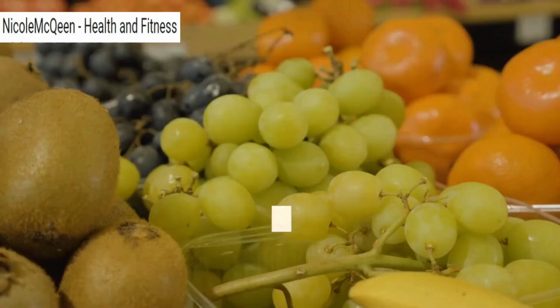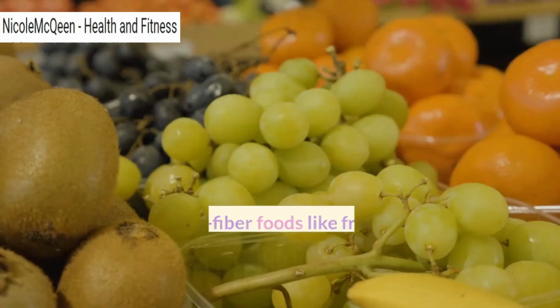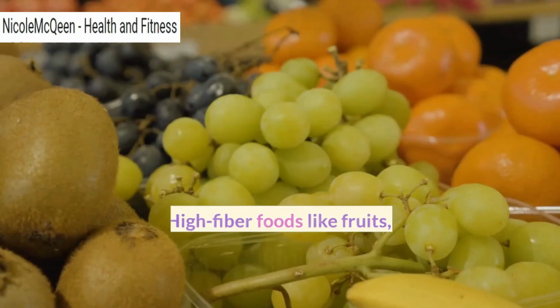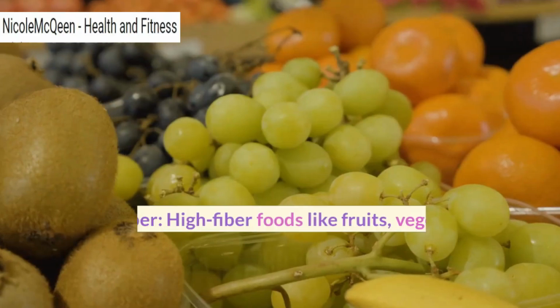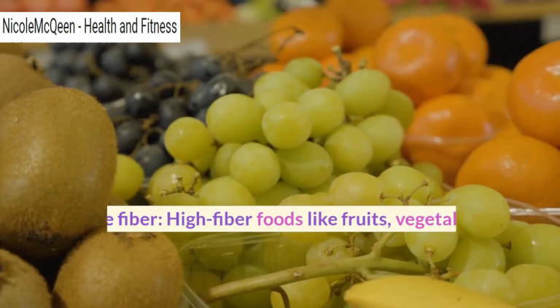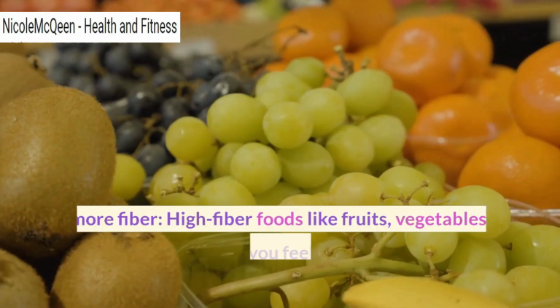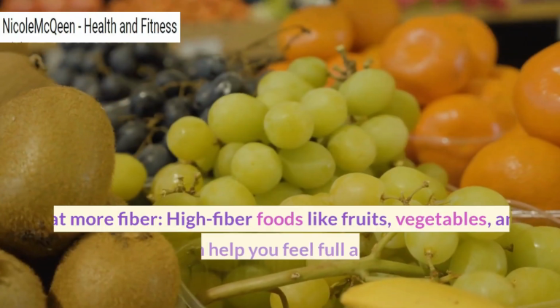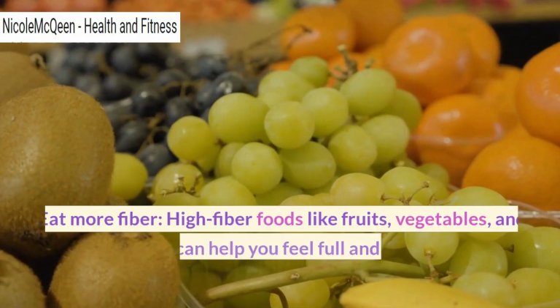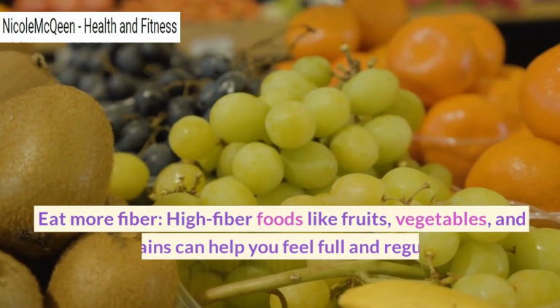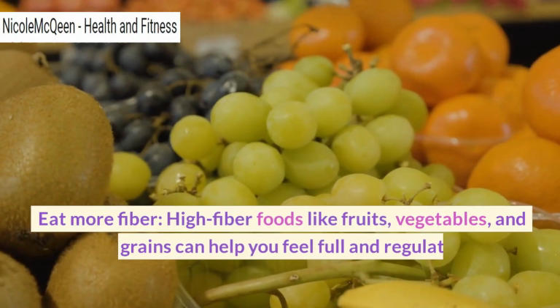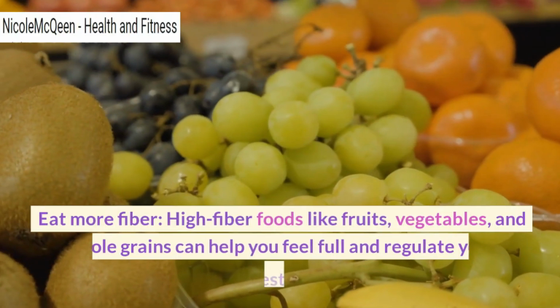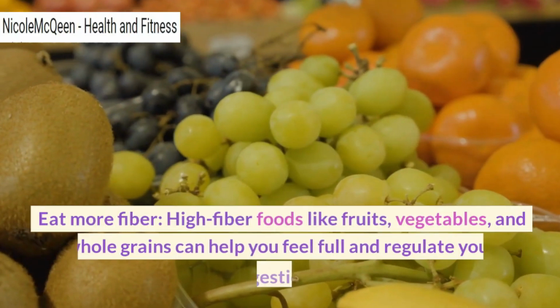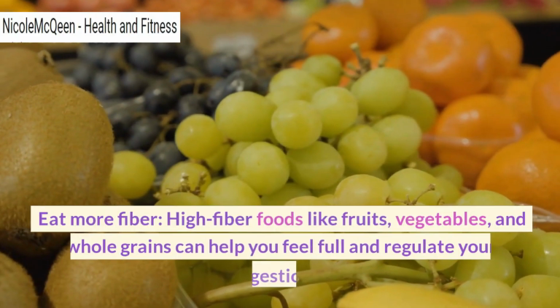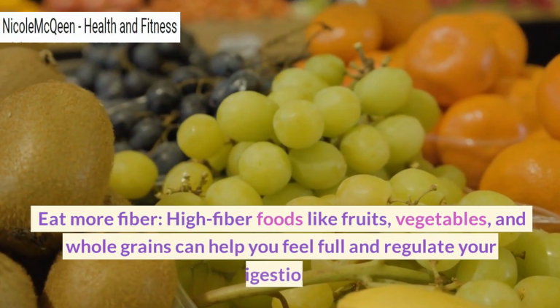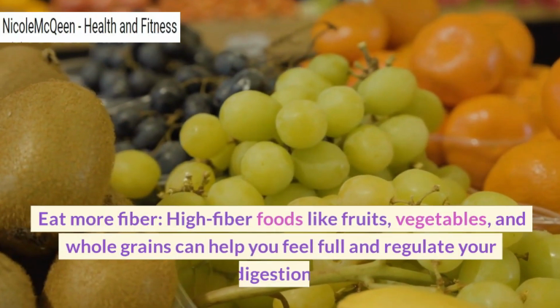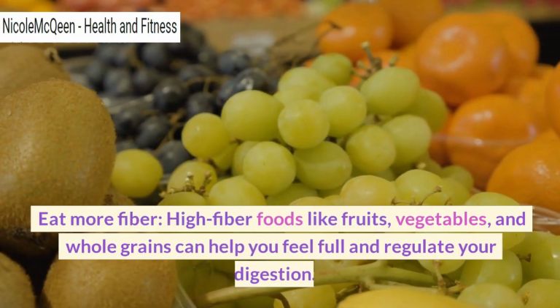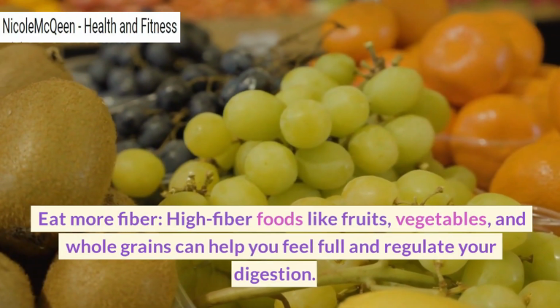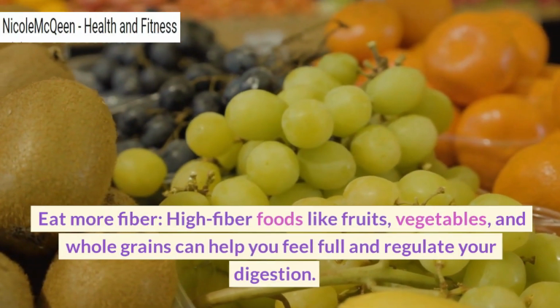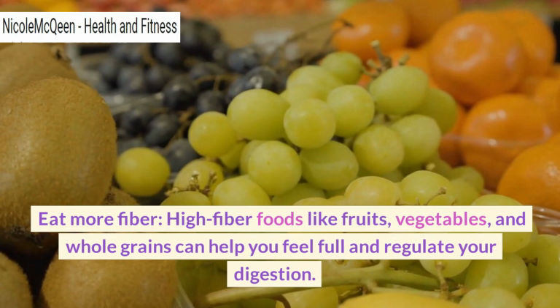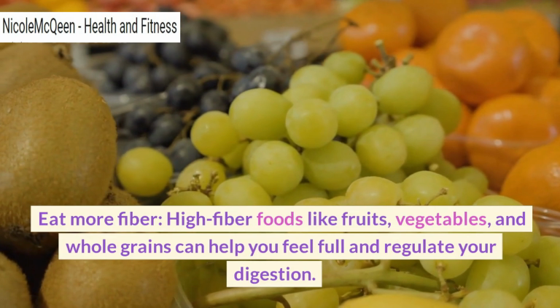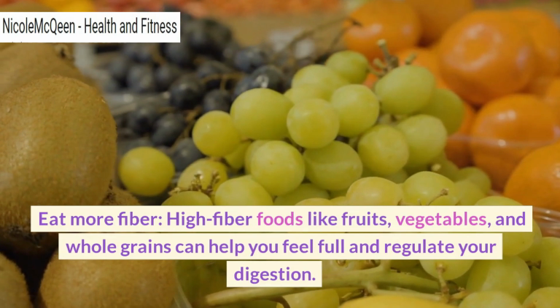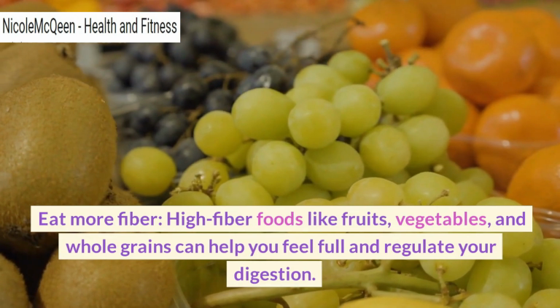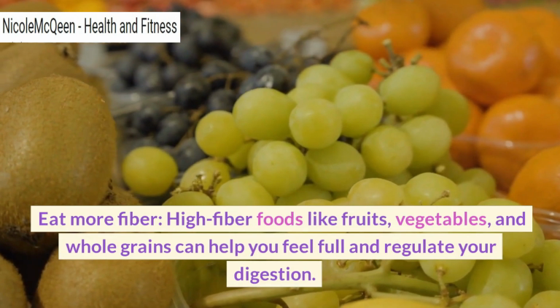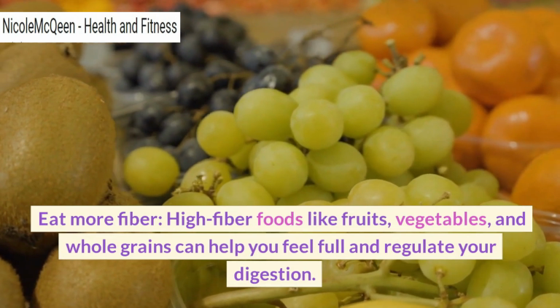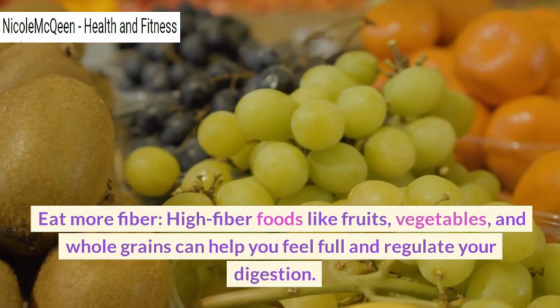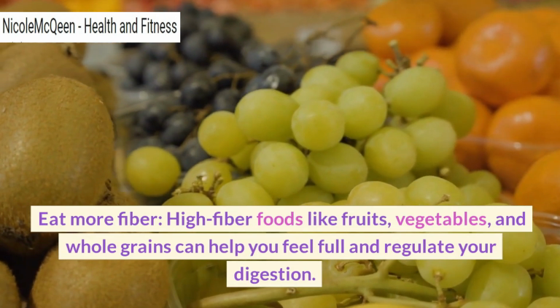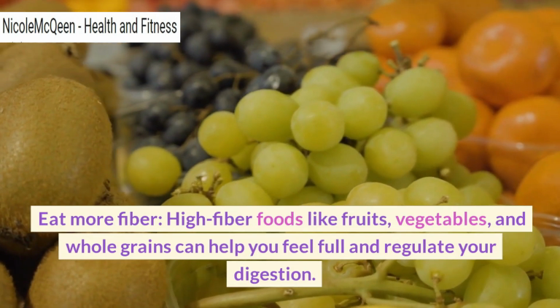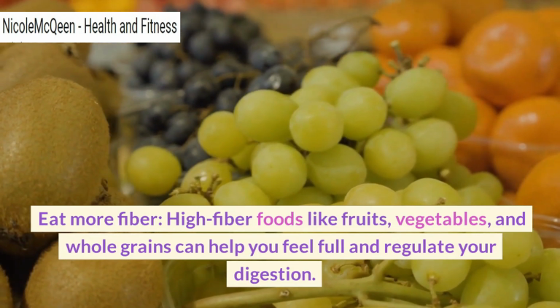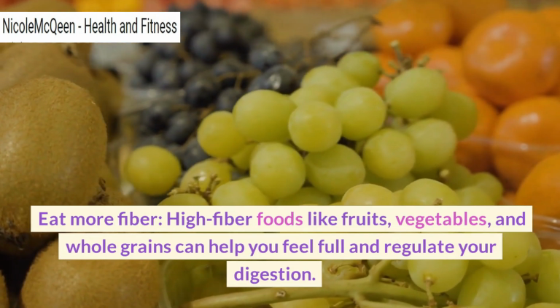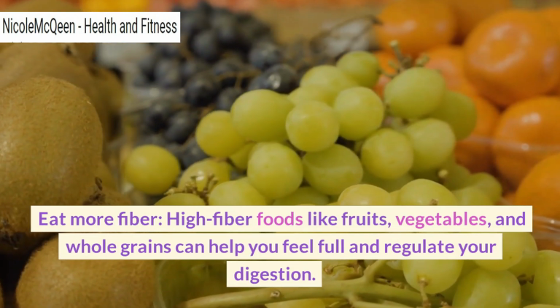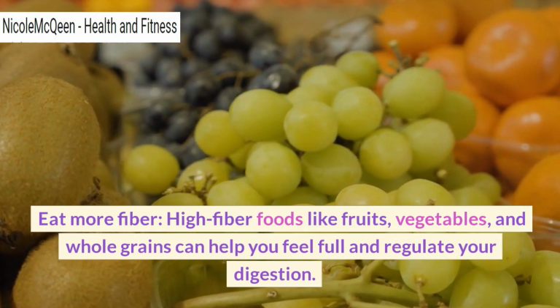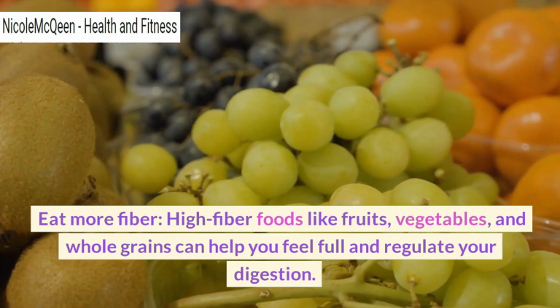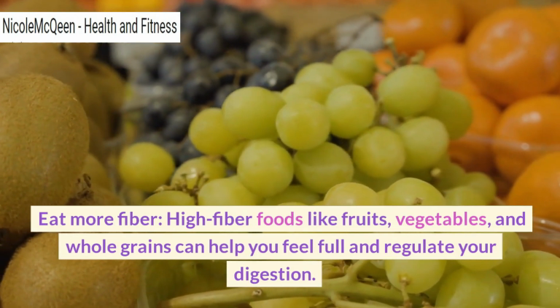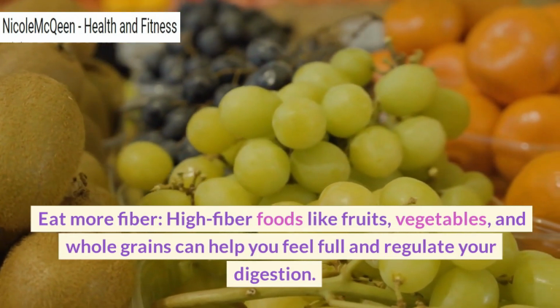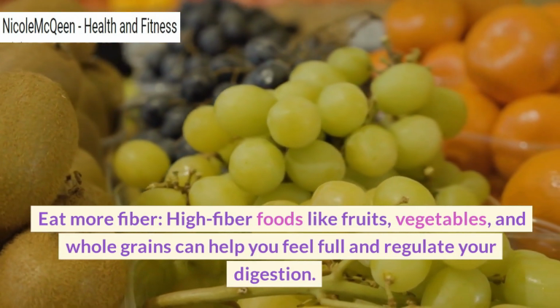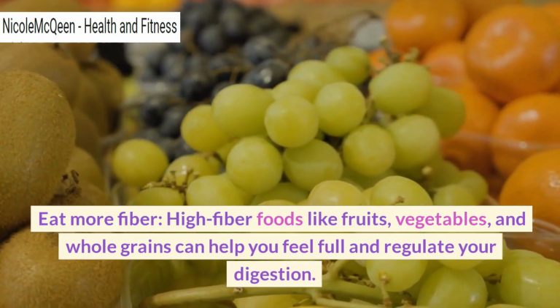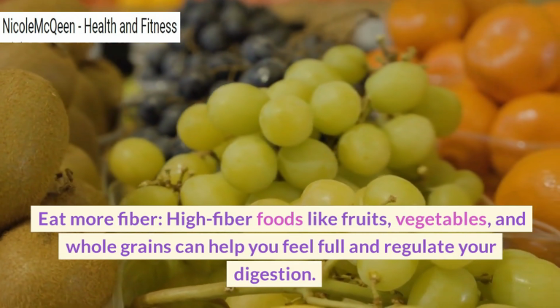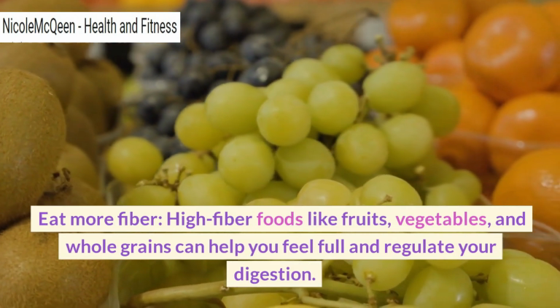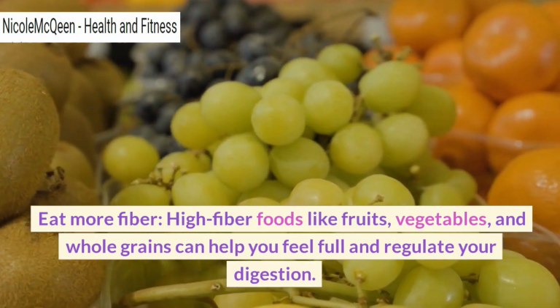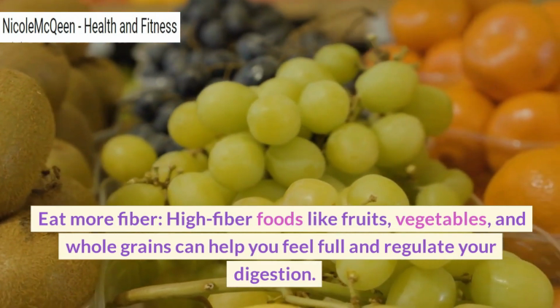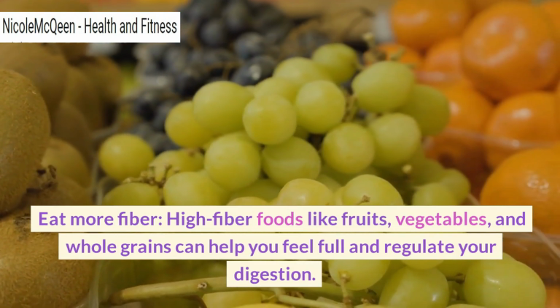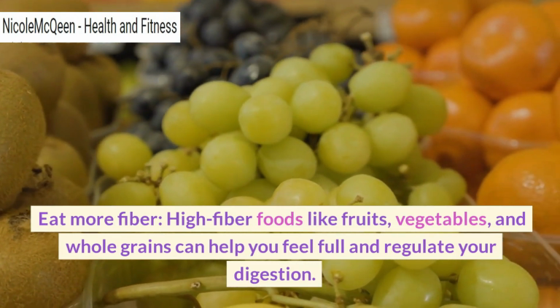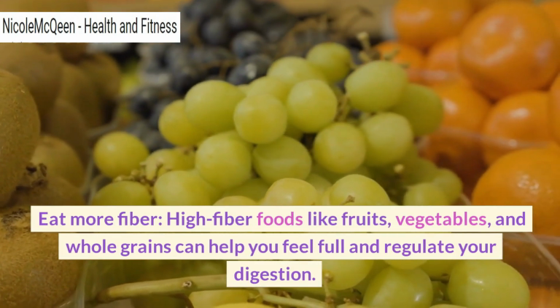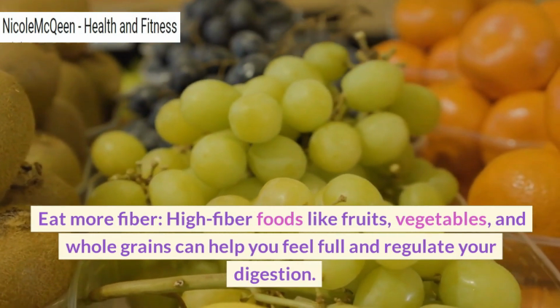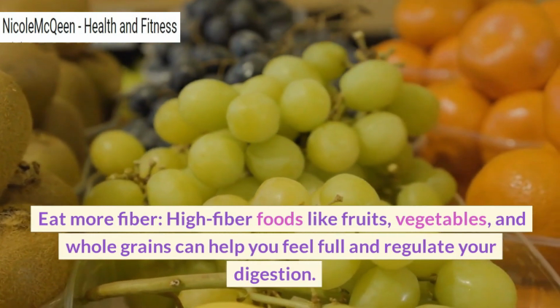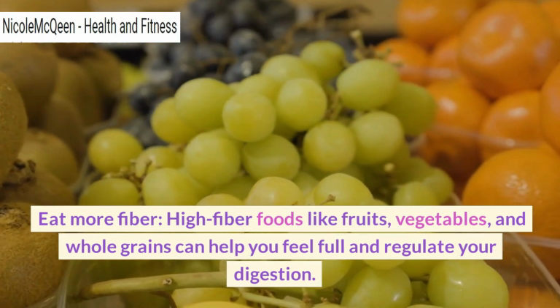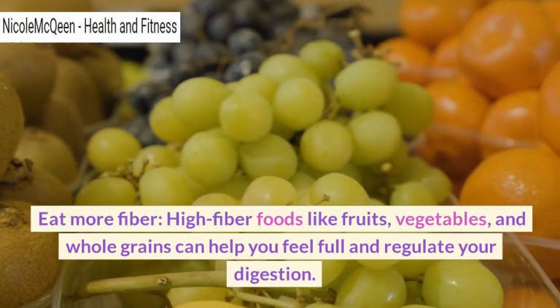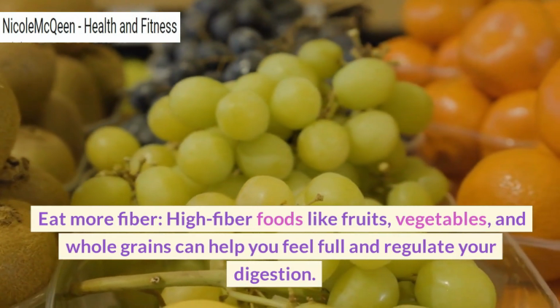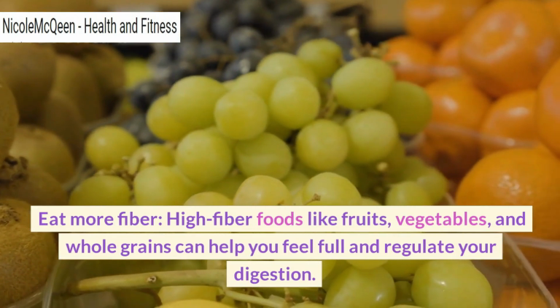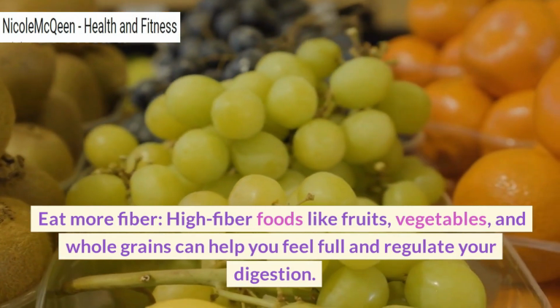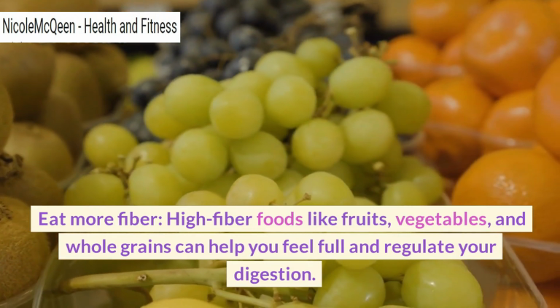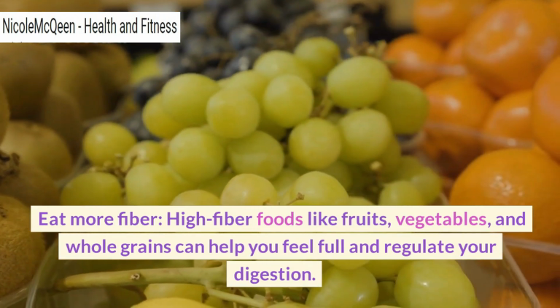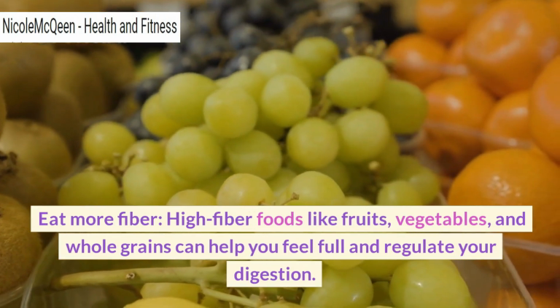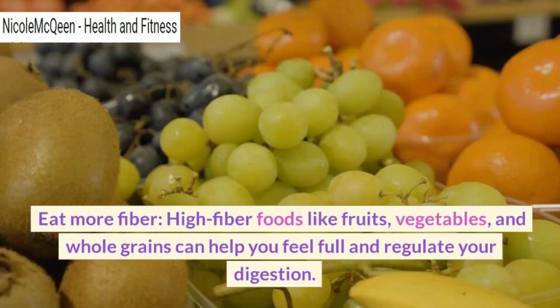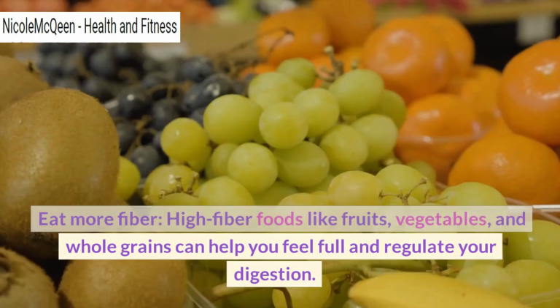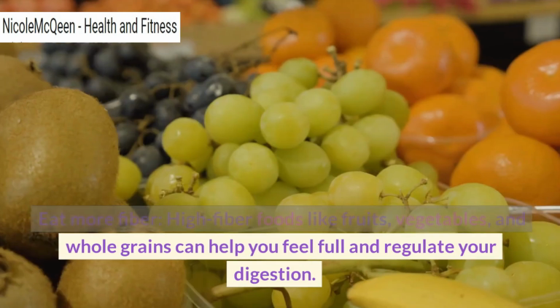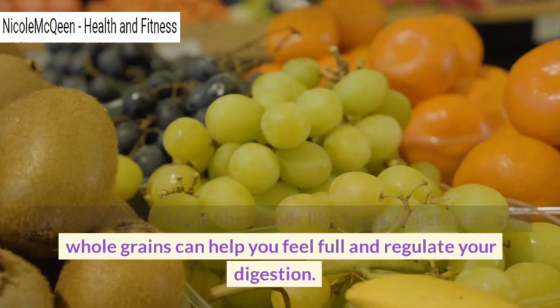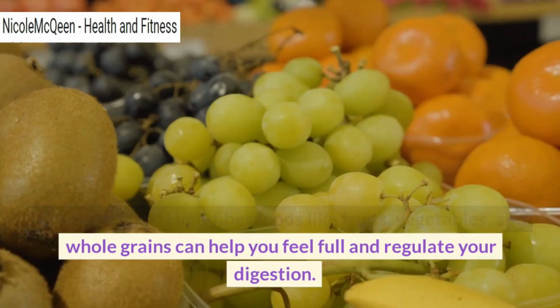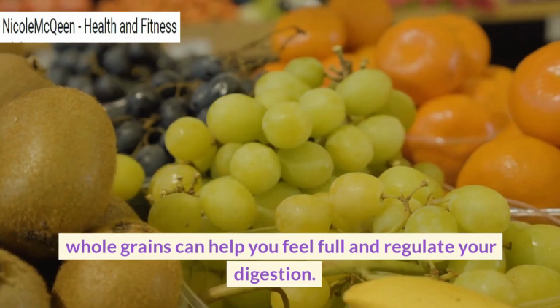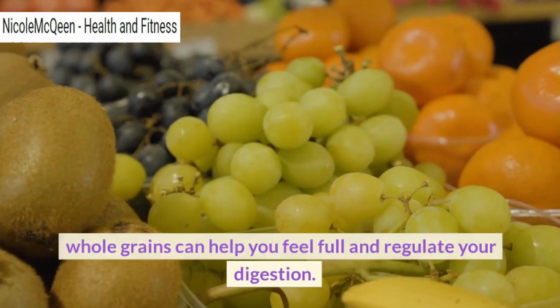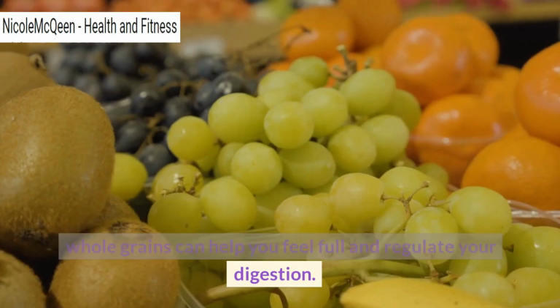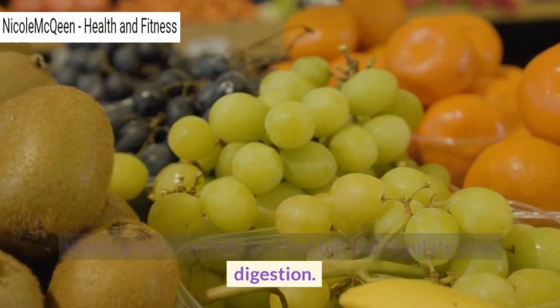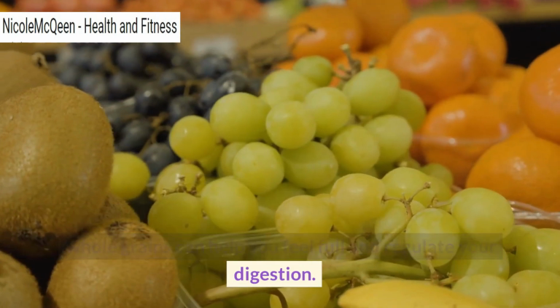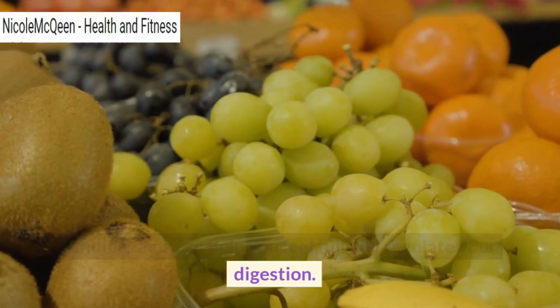Eat more fiber. High fiber foods like fruits, vegetables, and whole grains can help you feel full and regulate your digestion.